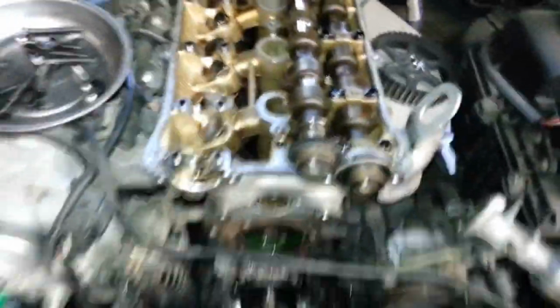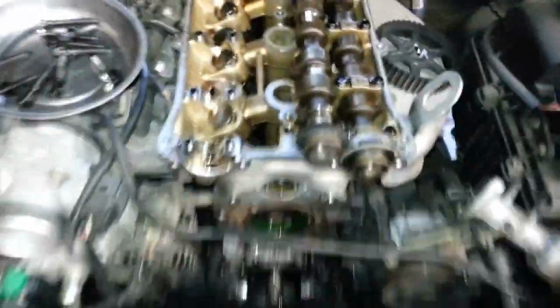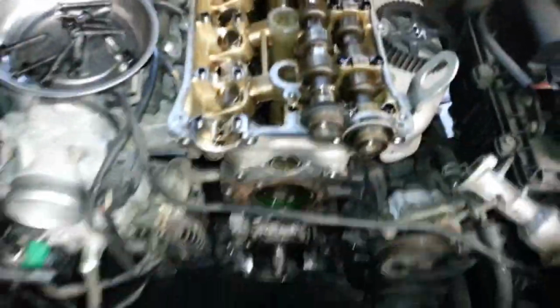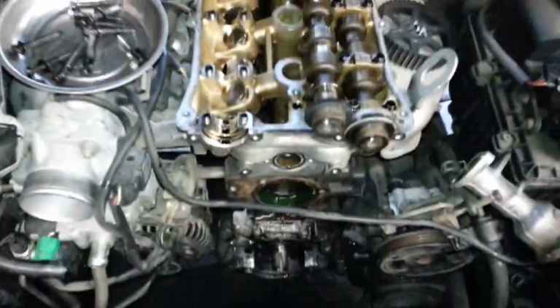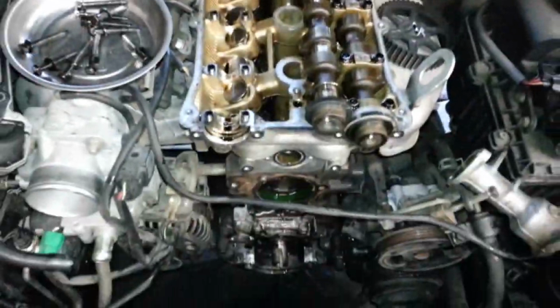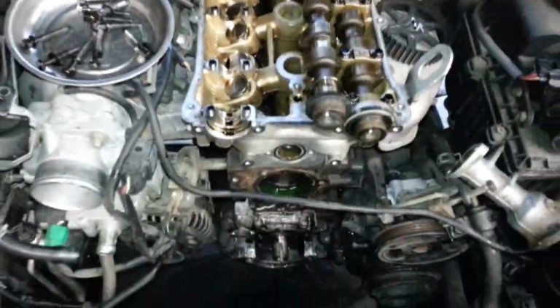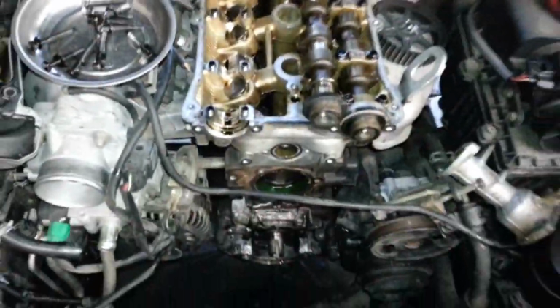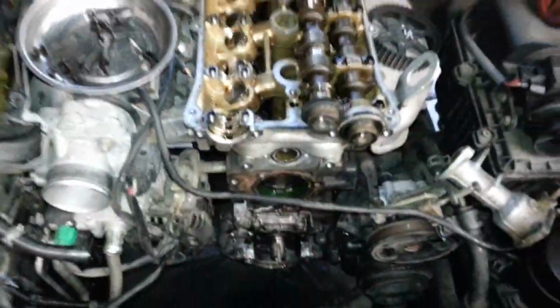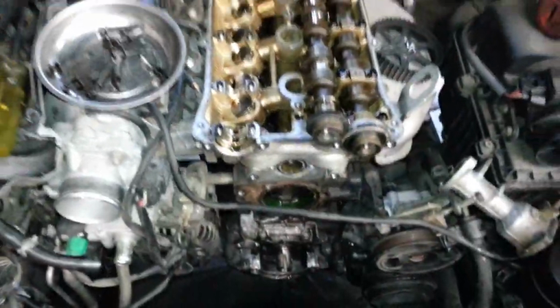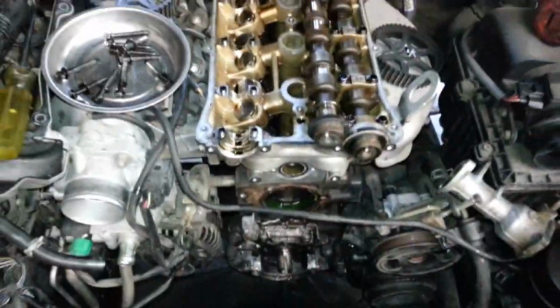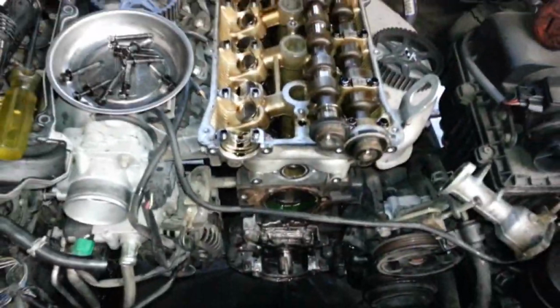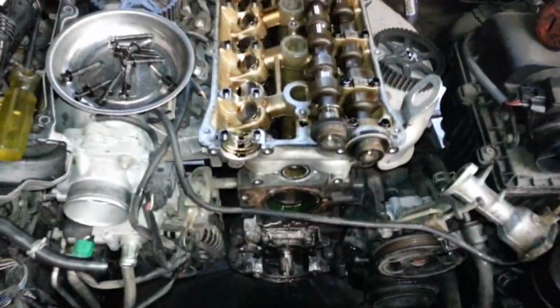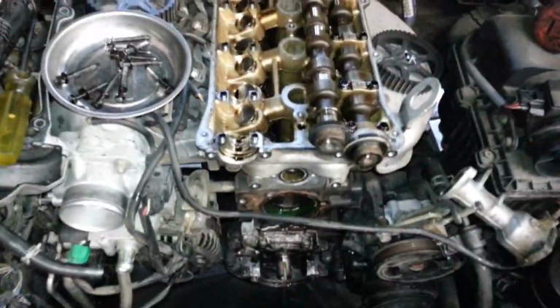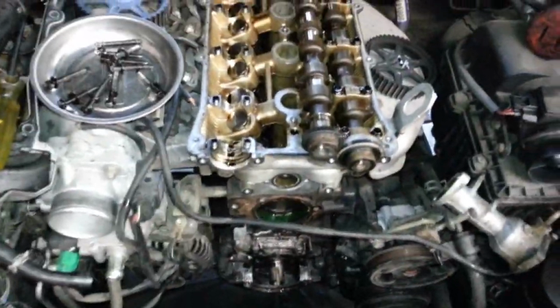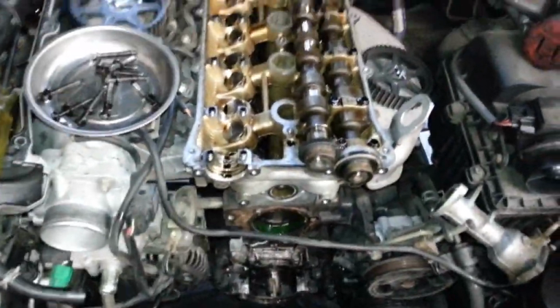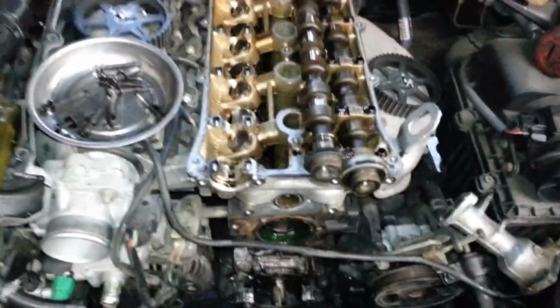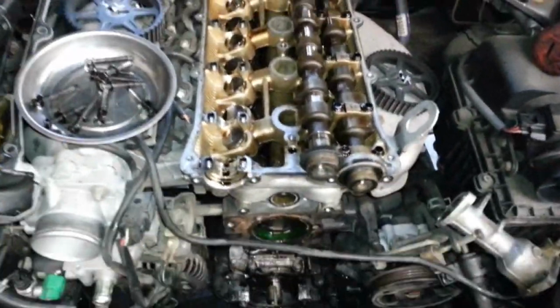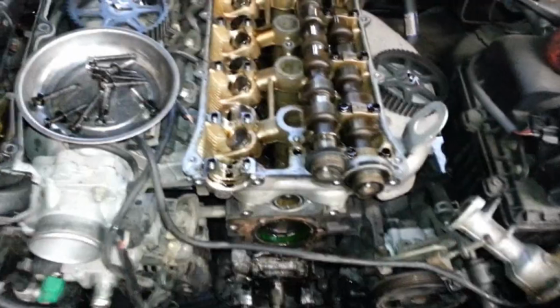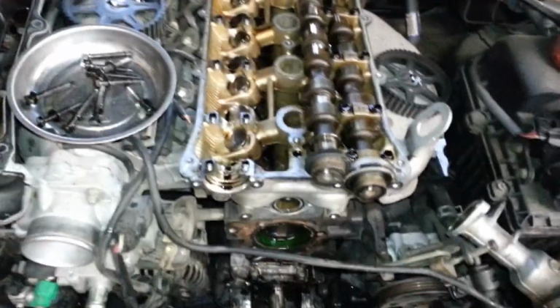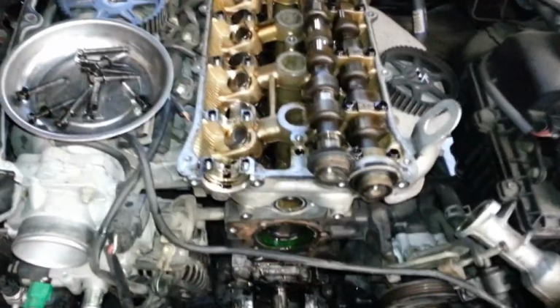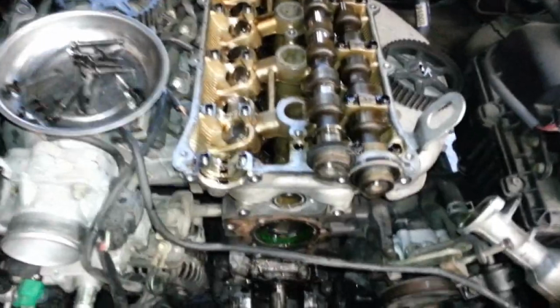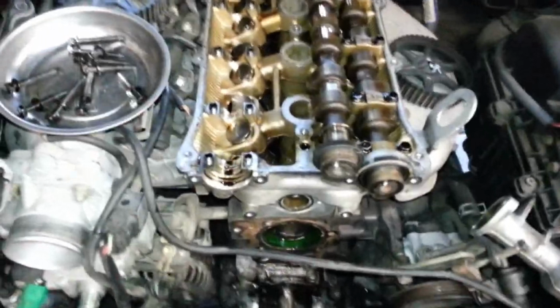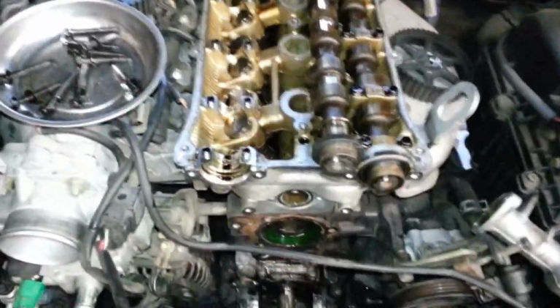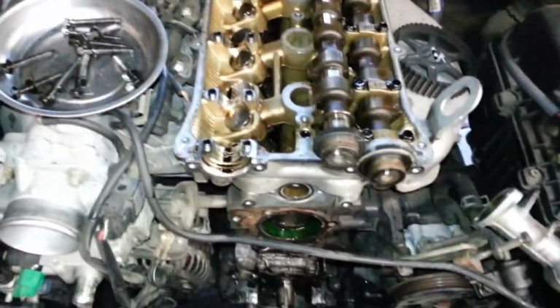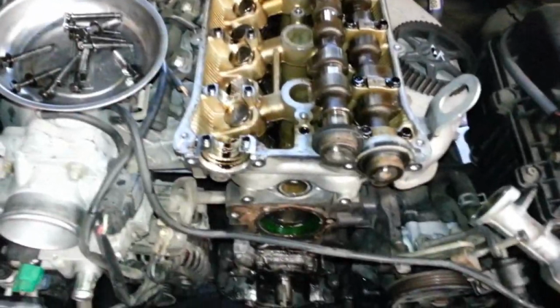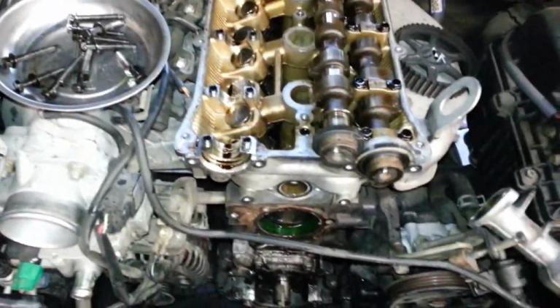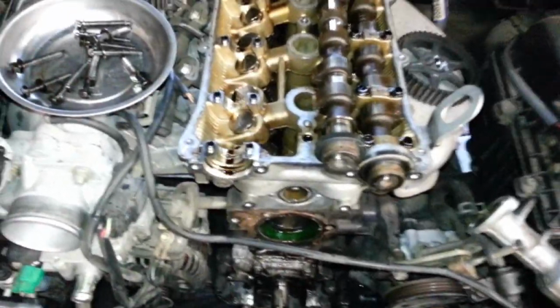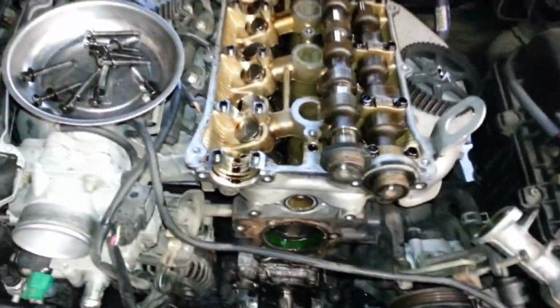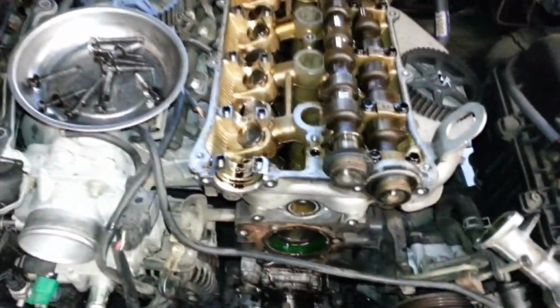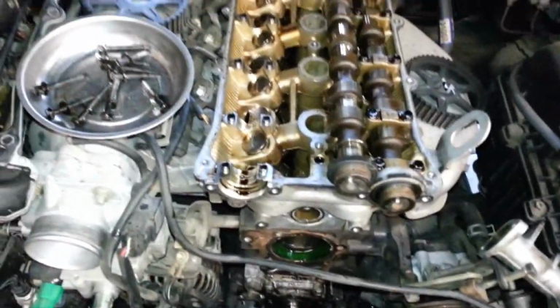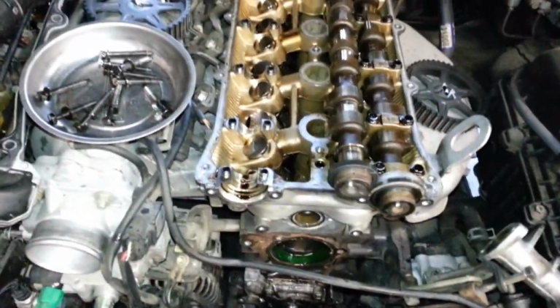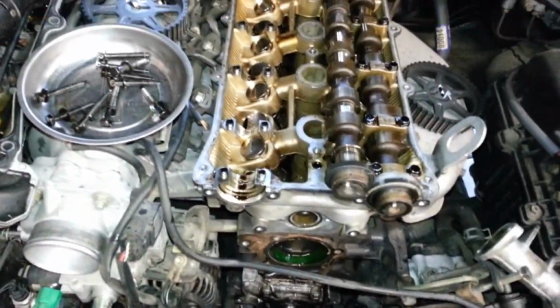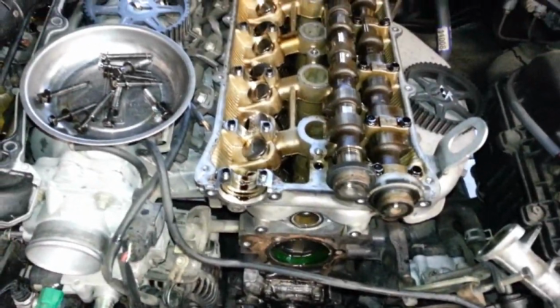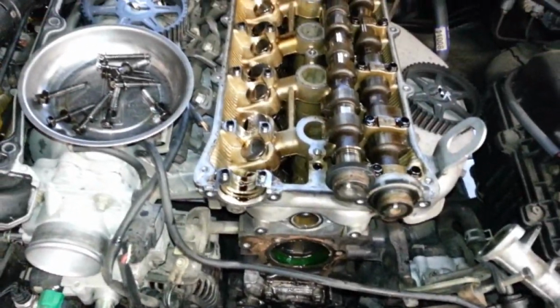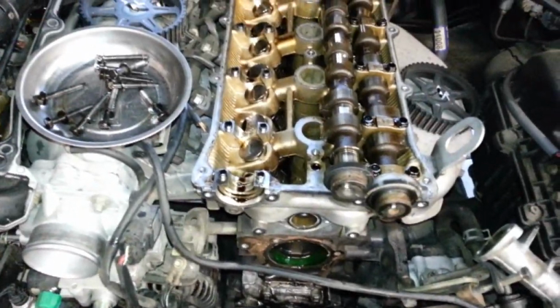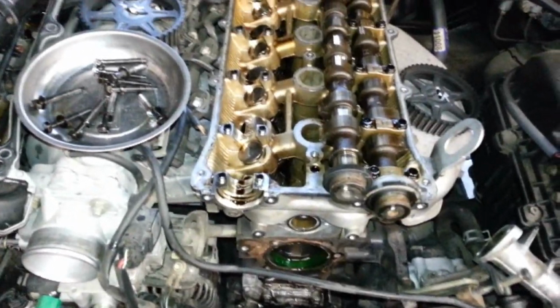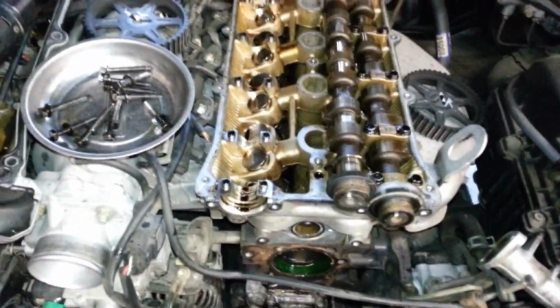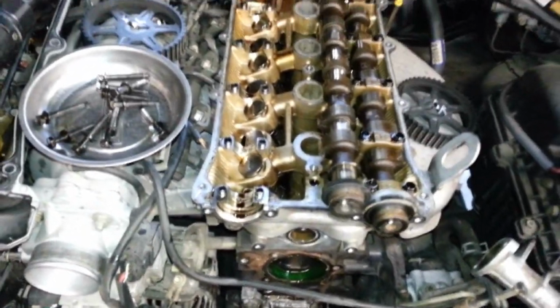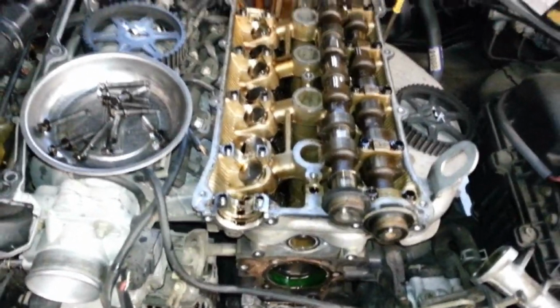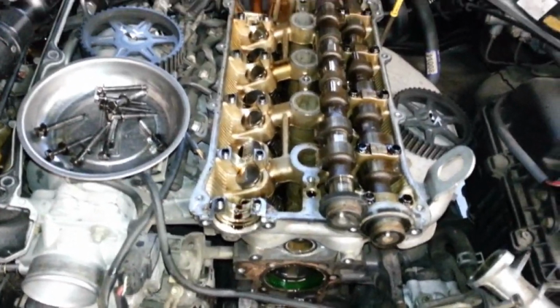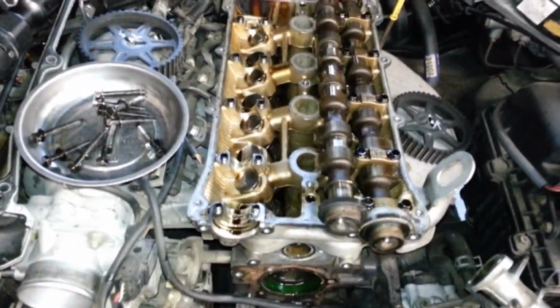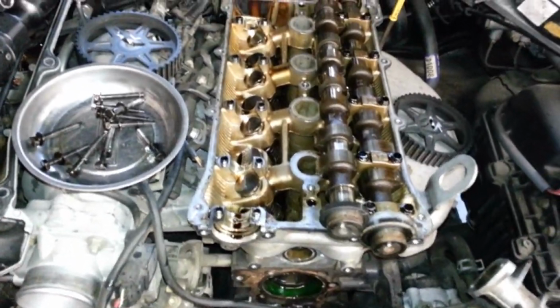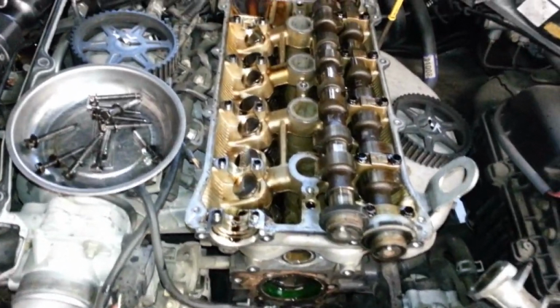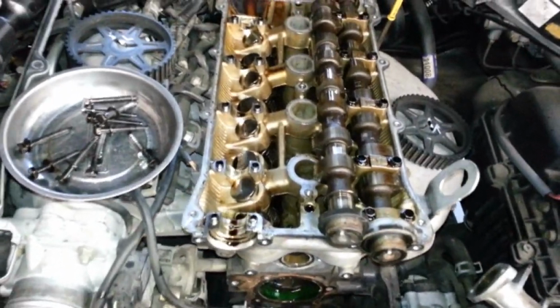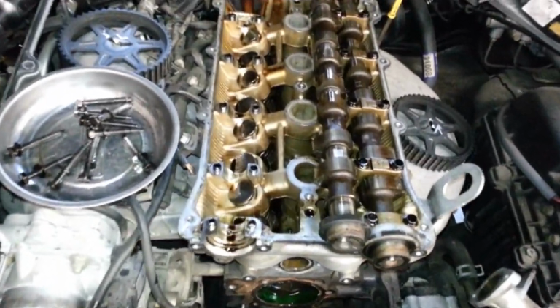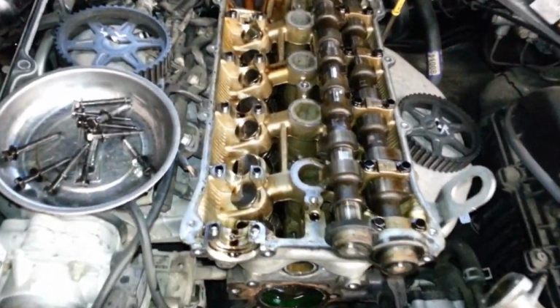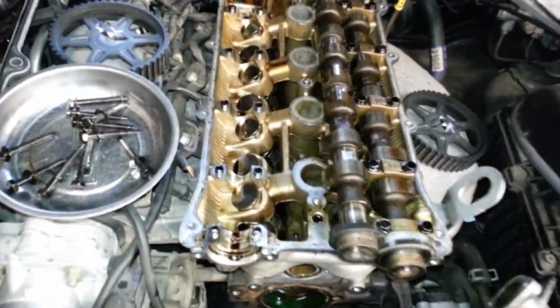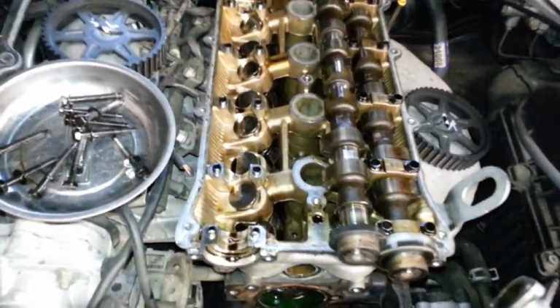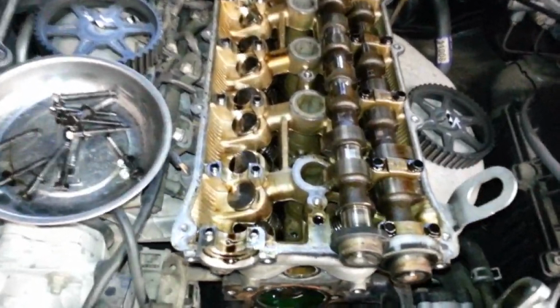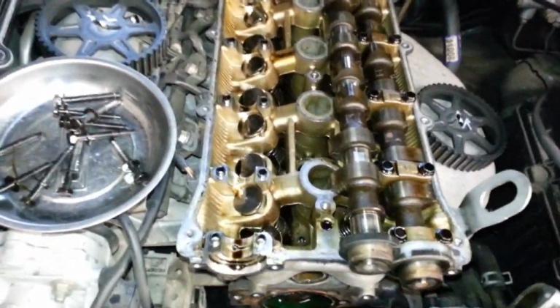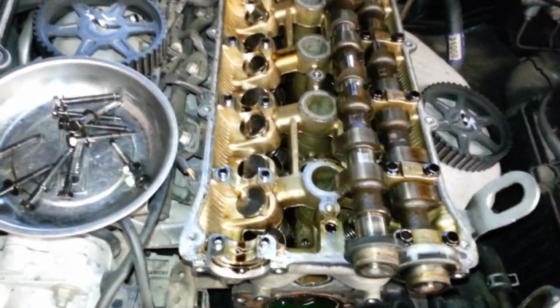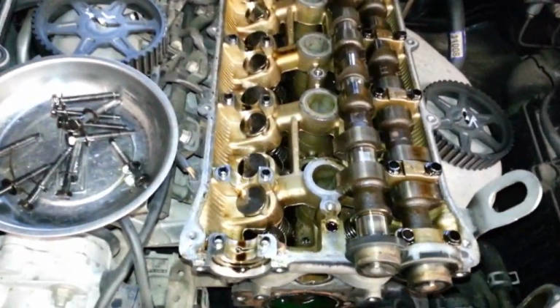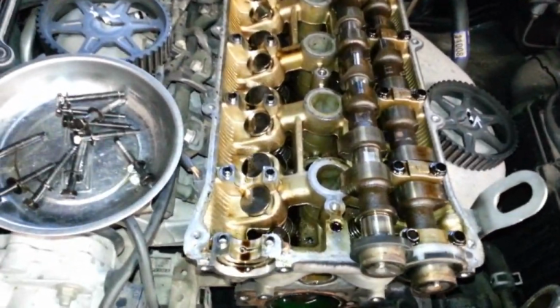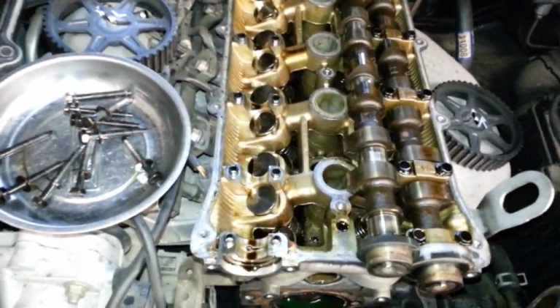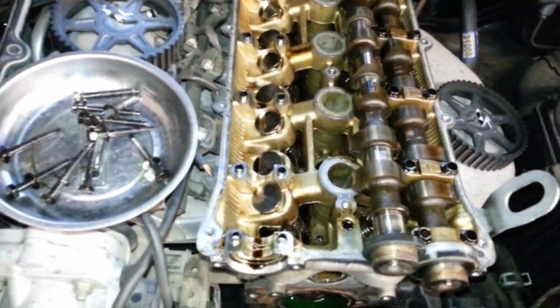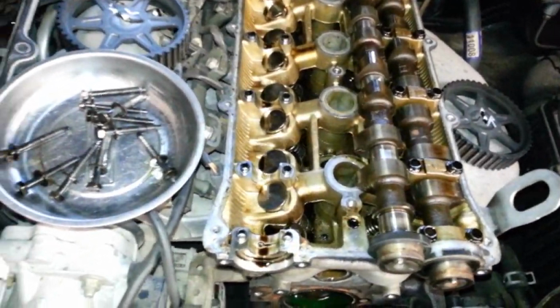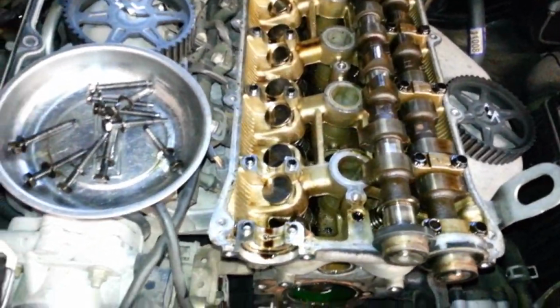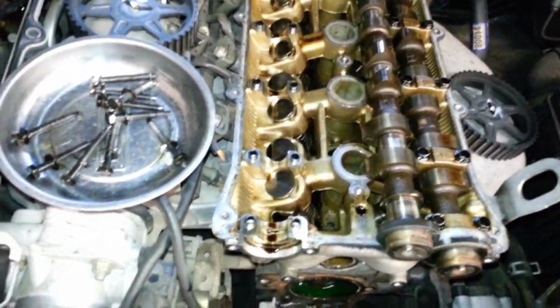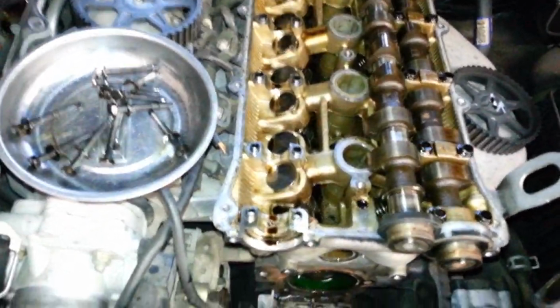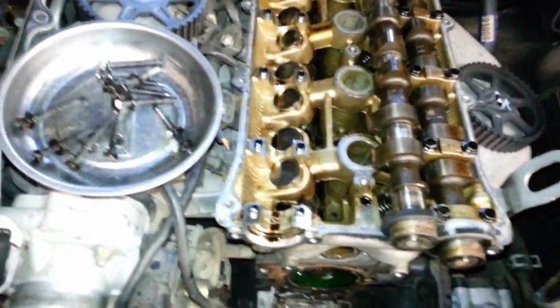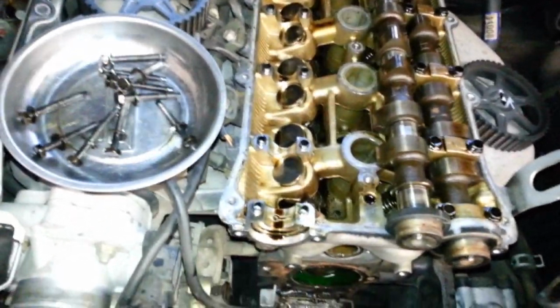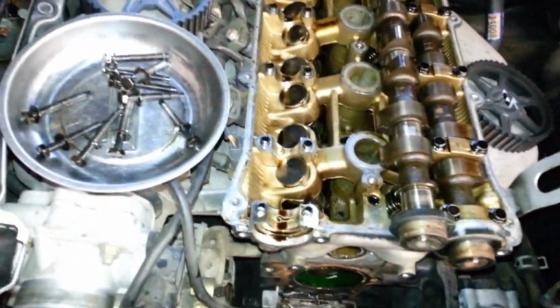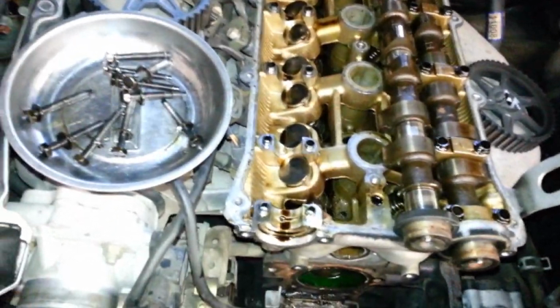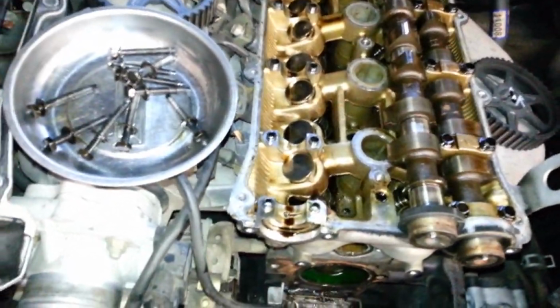I'm doing a timing belt right now, so might as well take off the cams and fix the lifters.